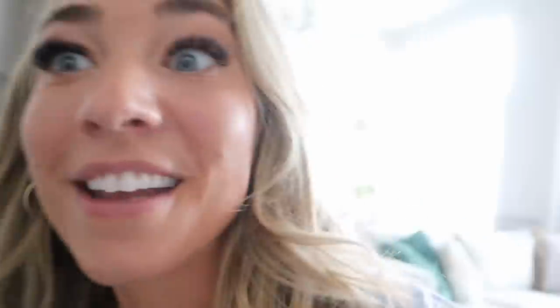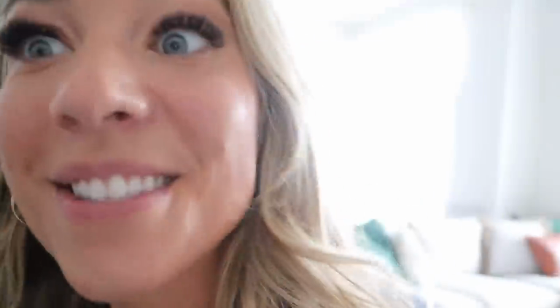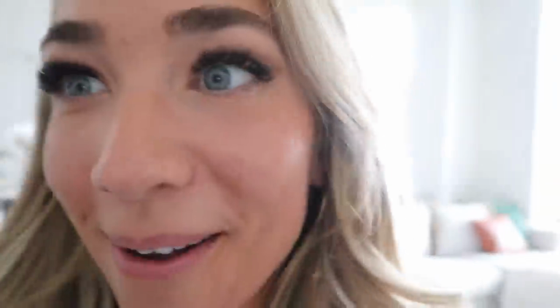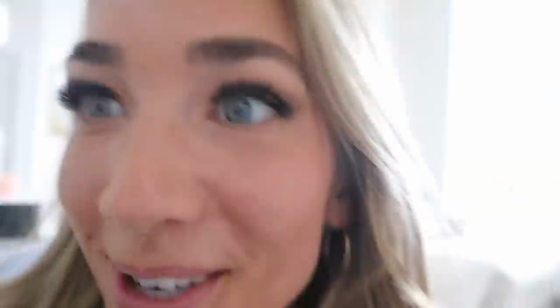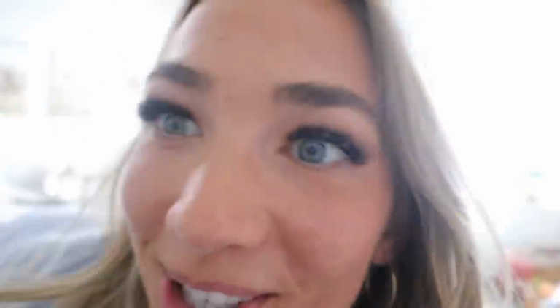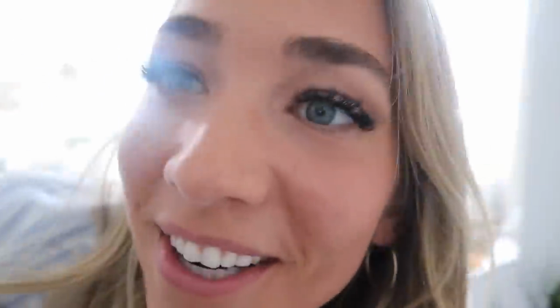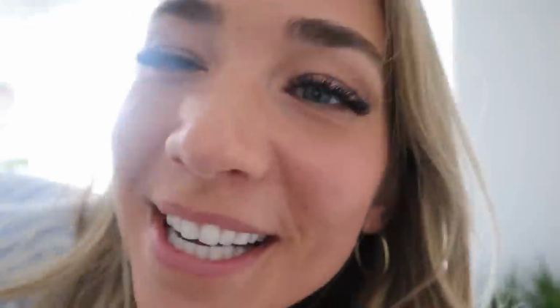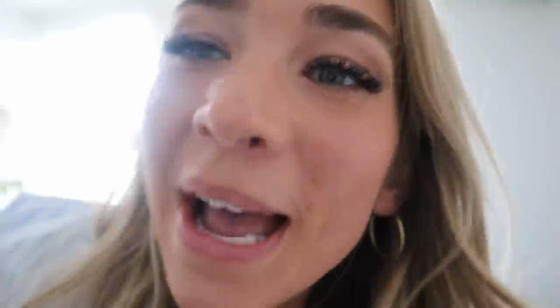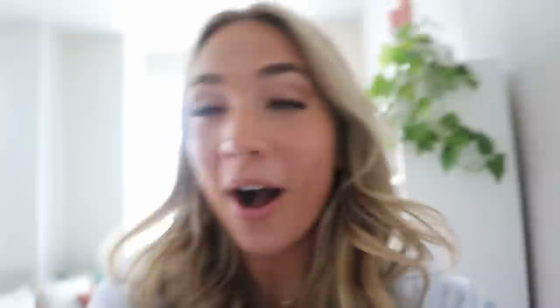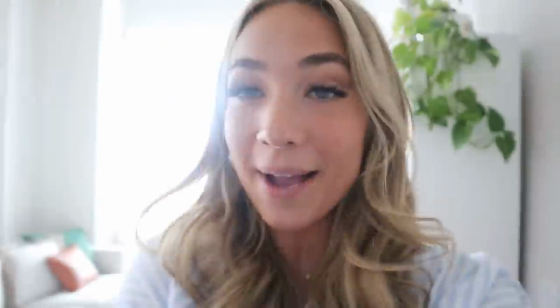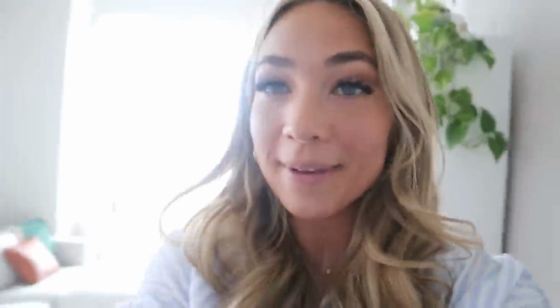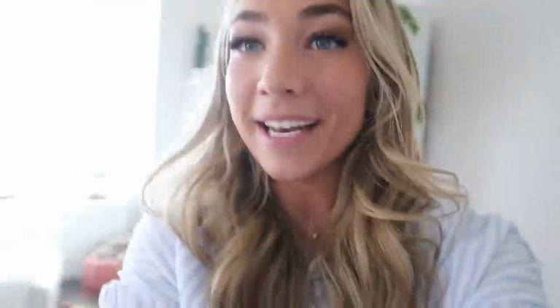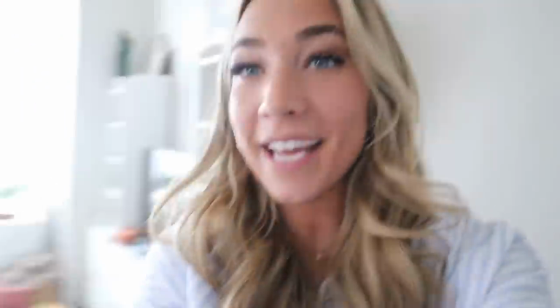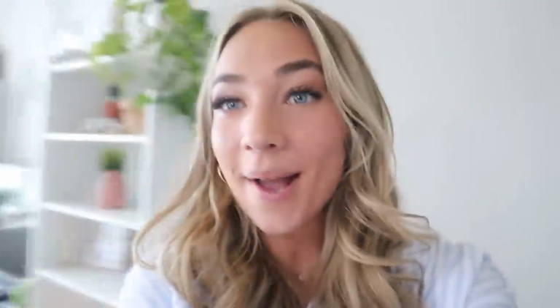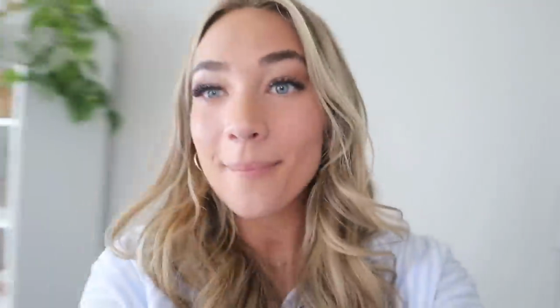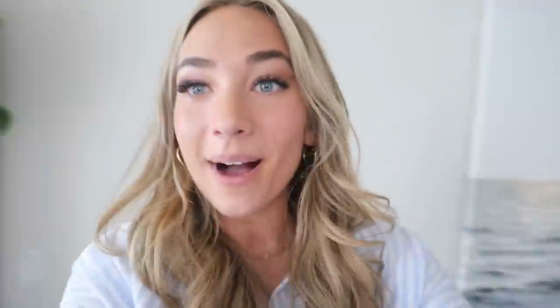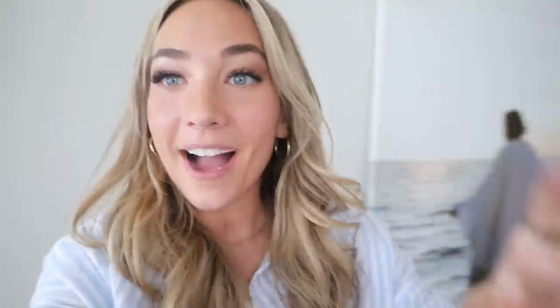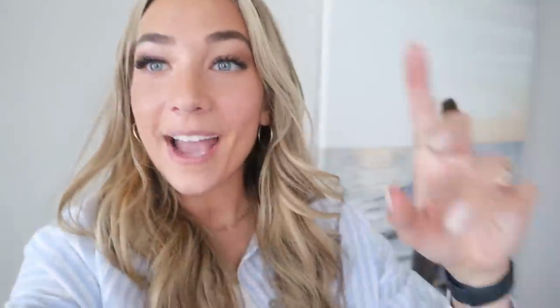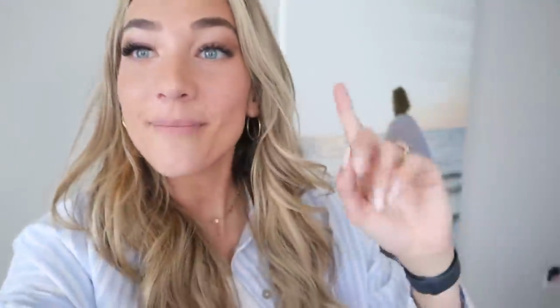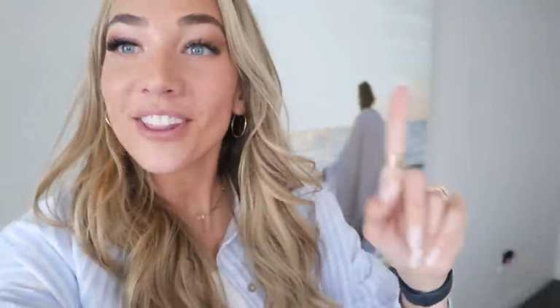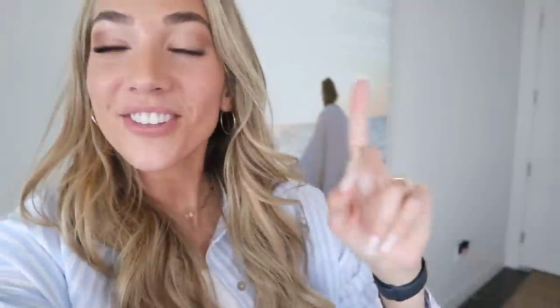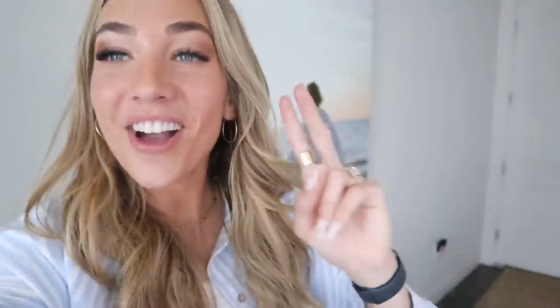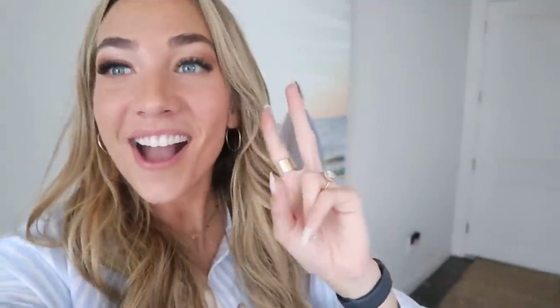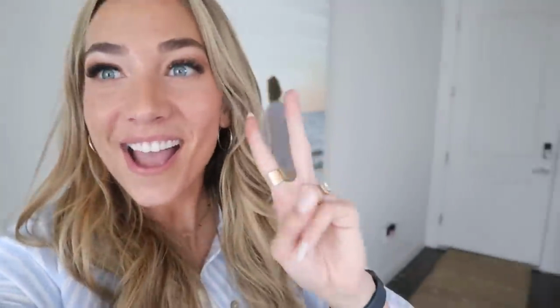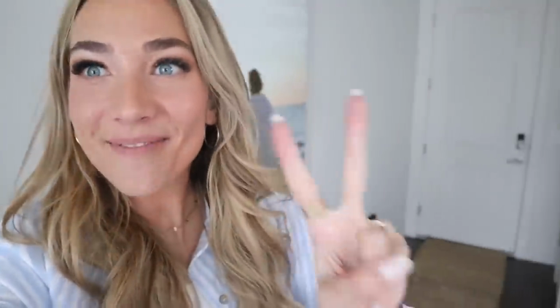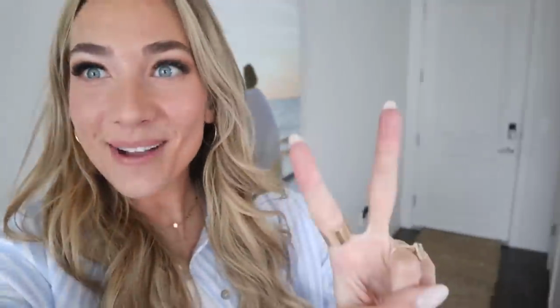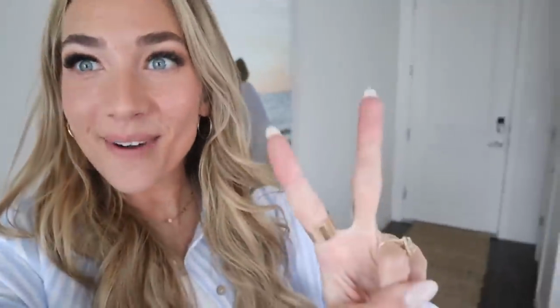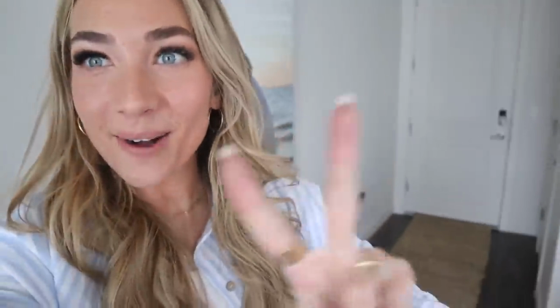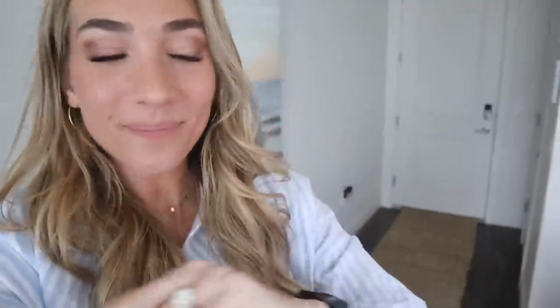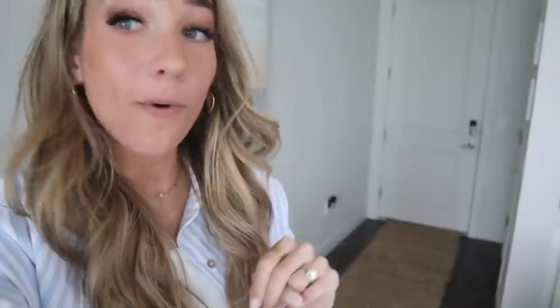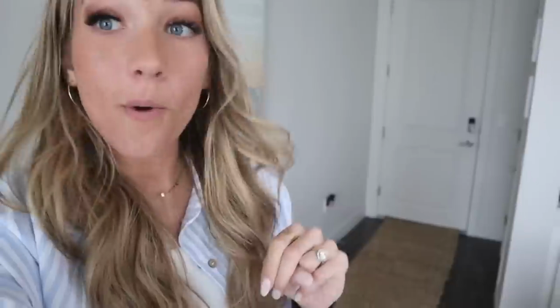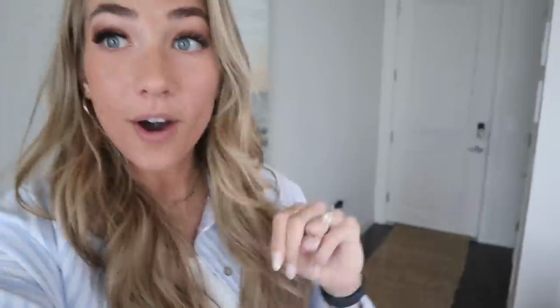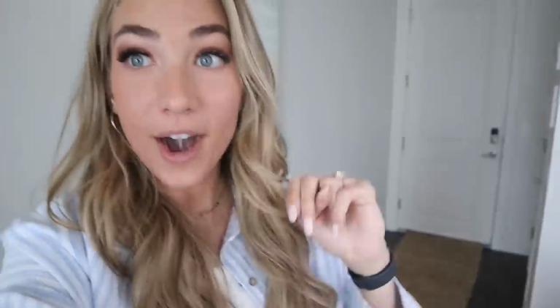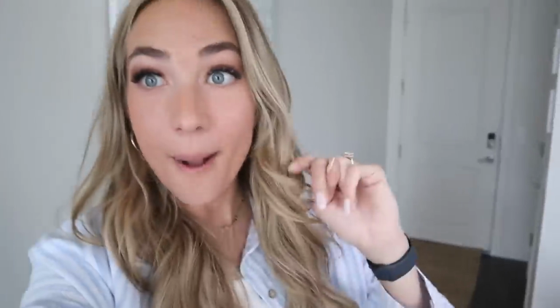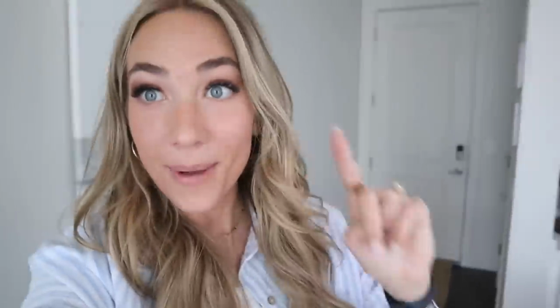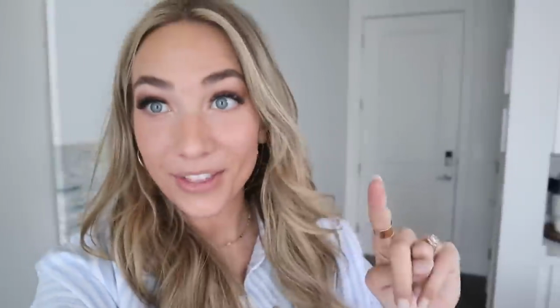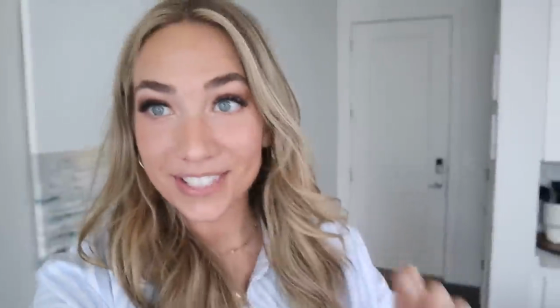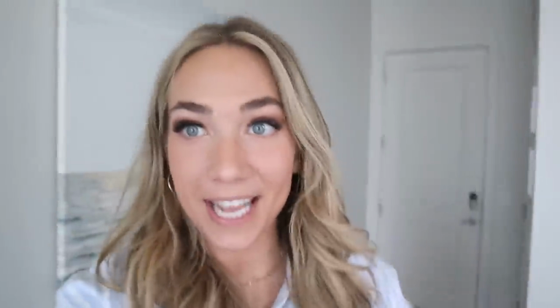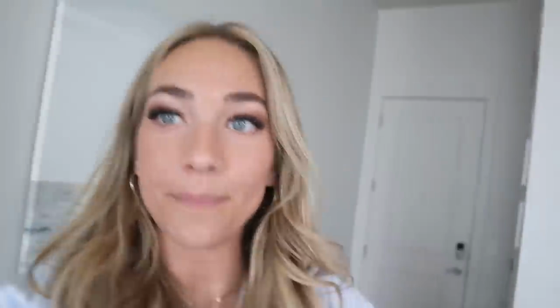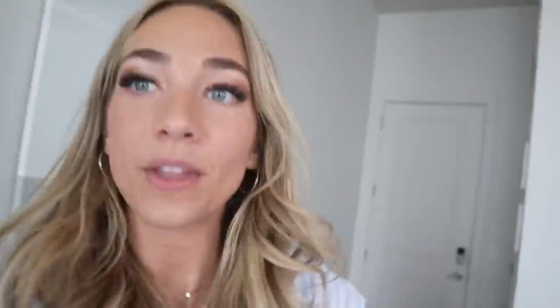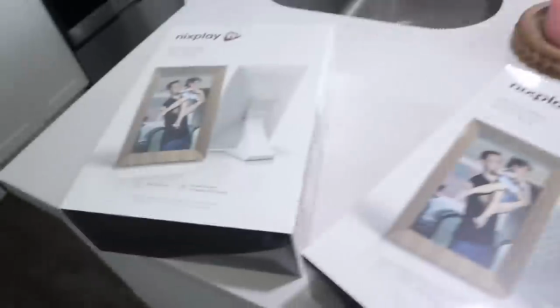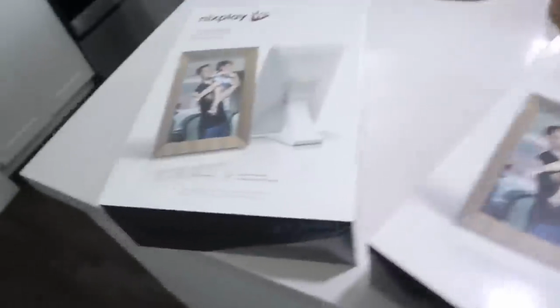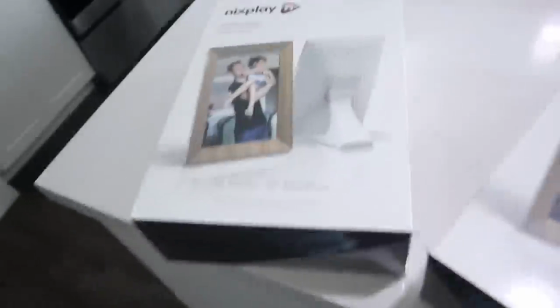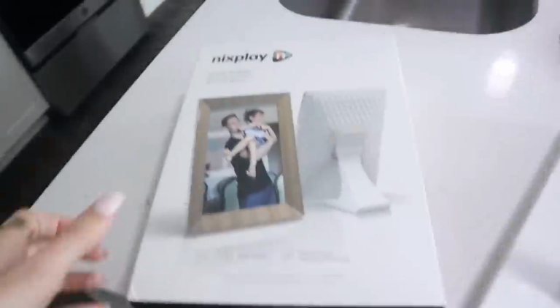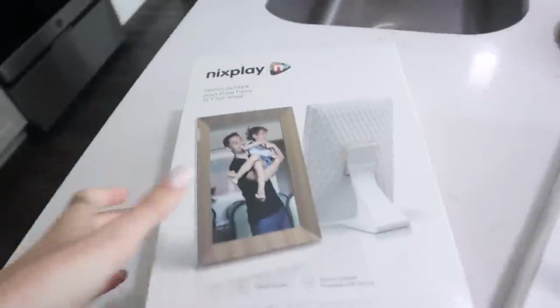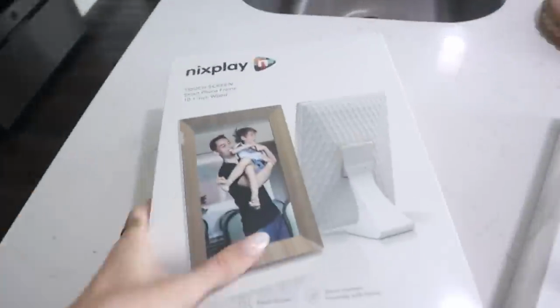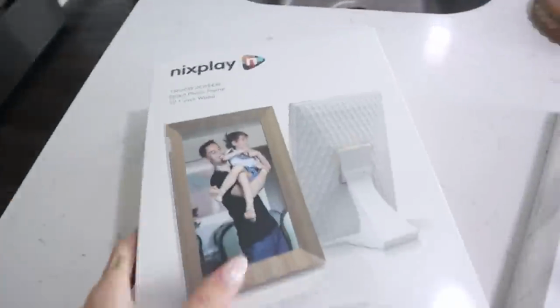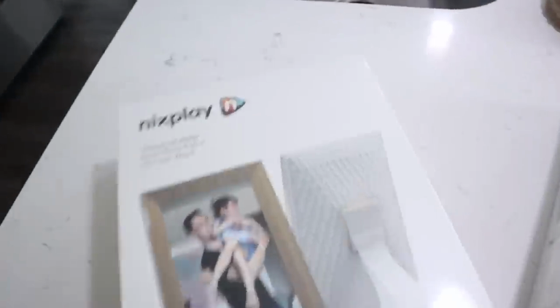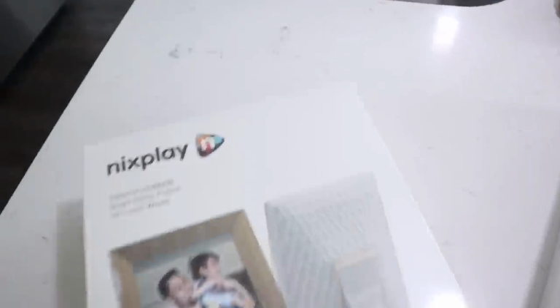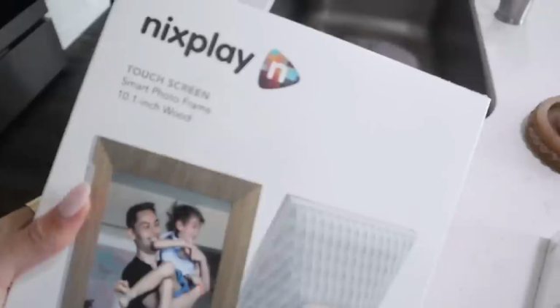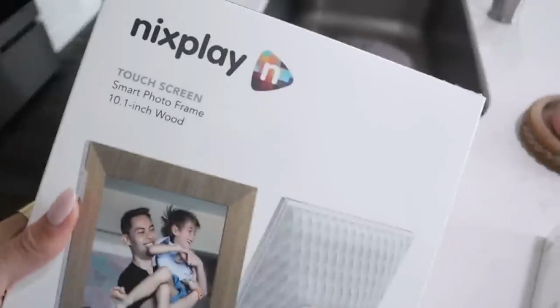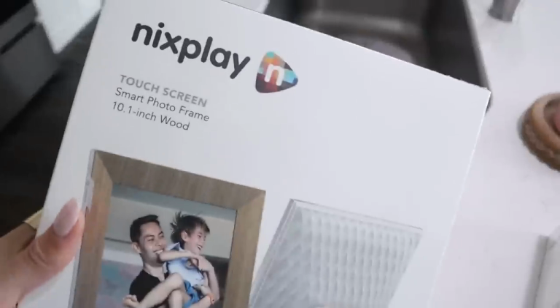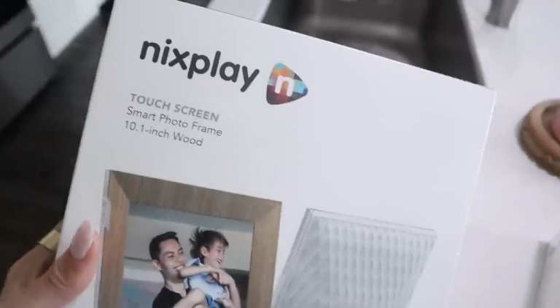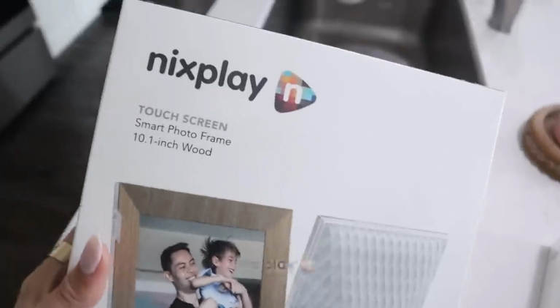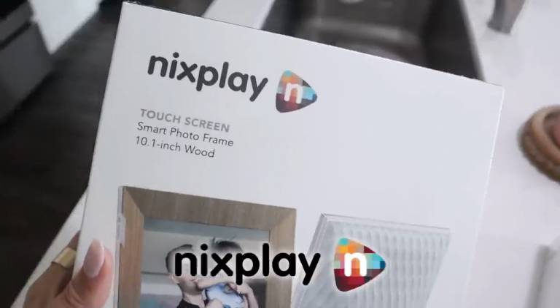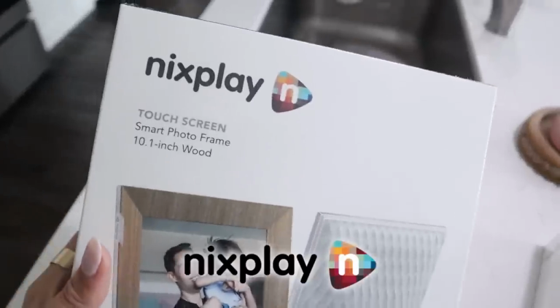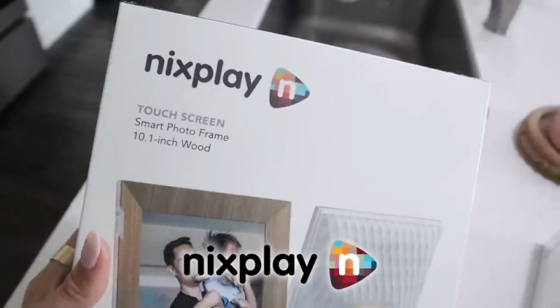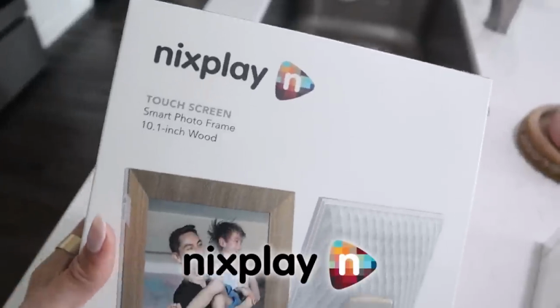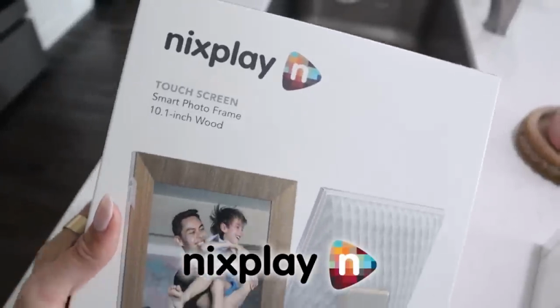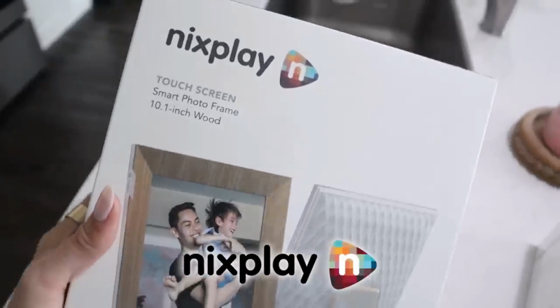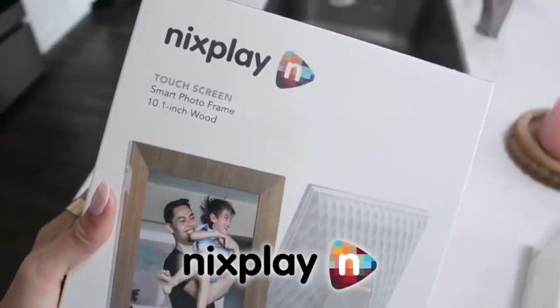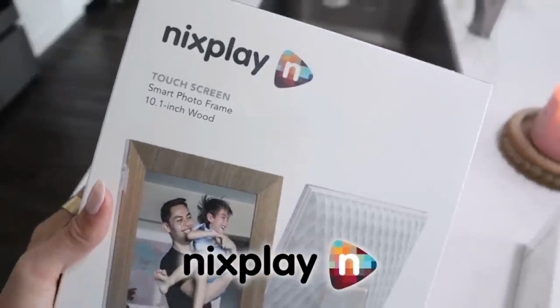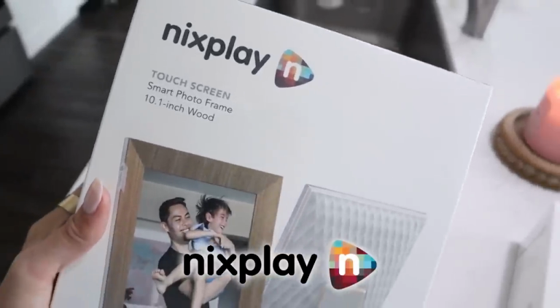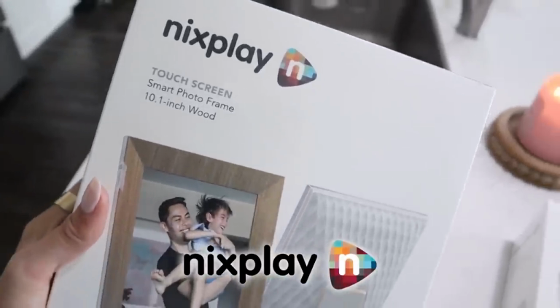I'm going to show you guys what I'm getting my mama and my mom for Mother's Day. I am getting them this Mixplay frame.